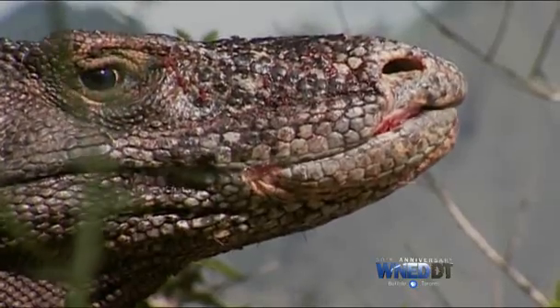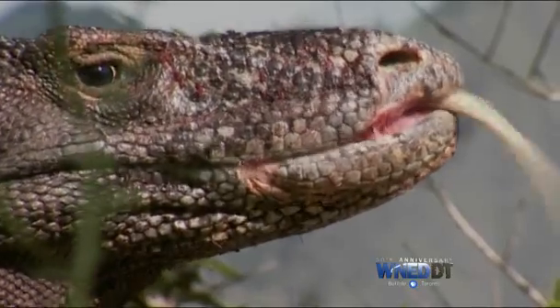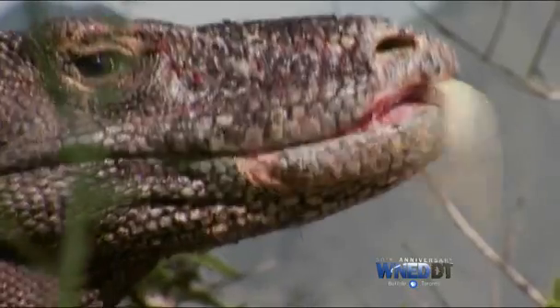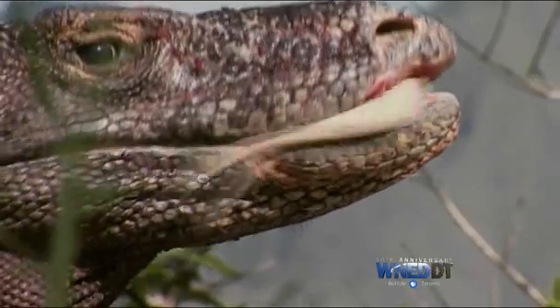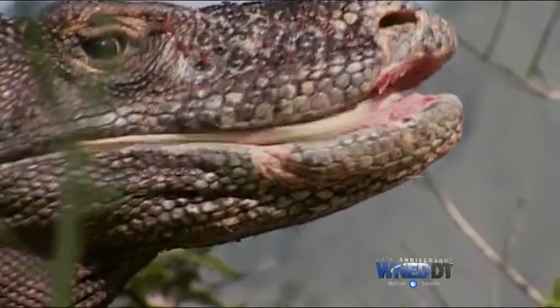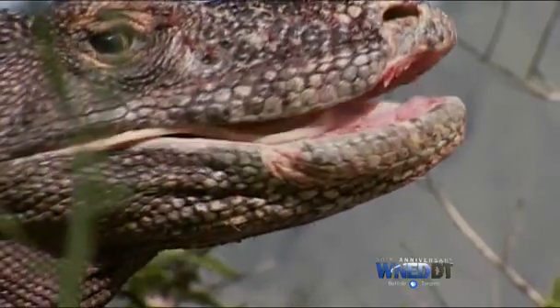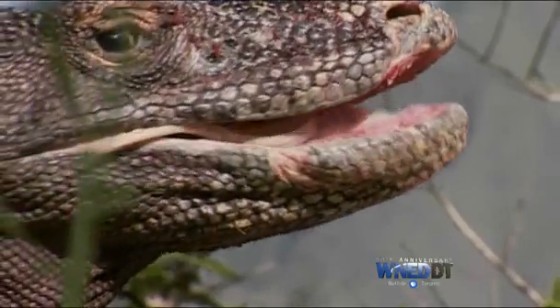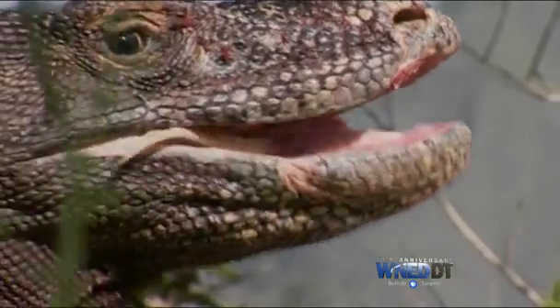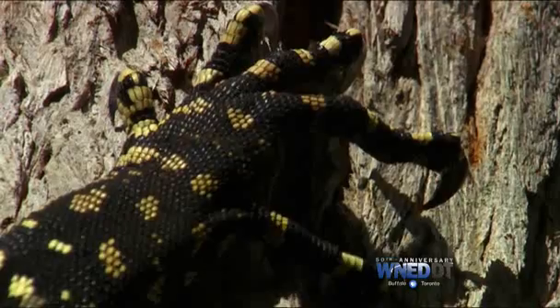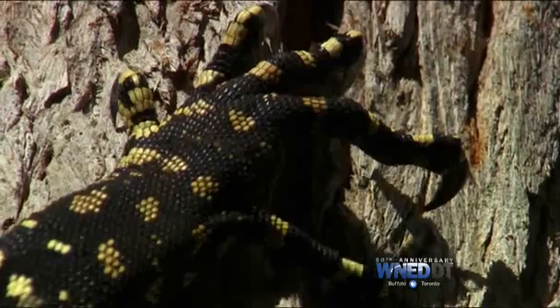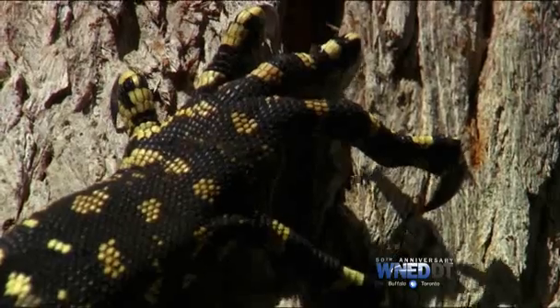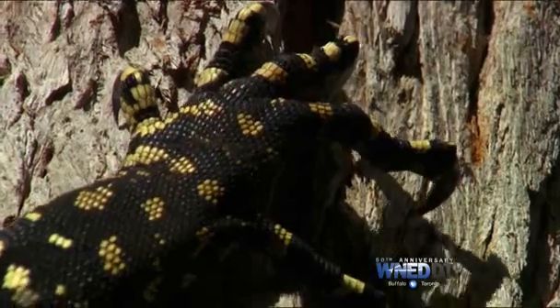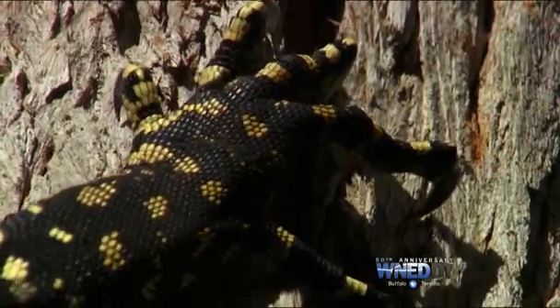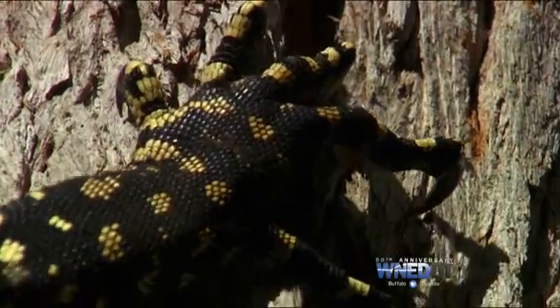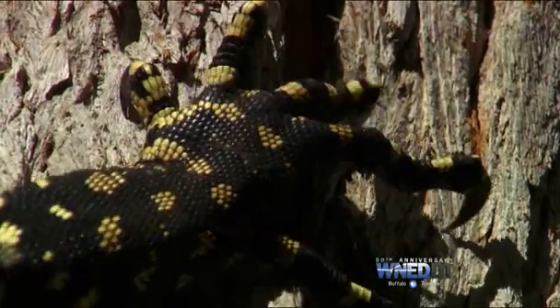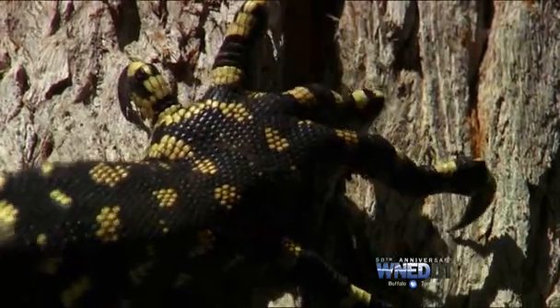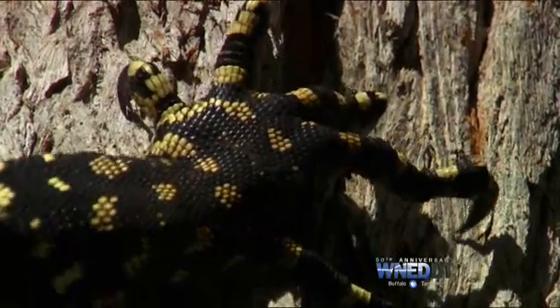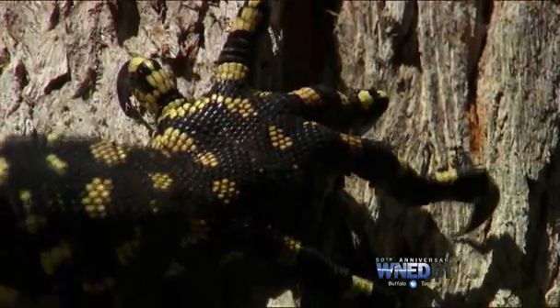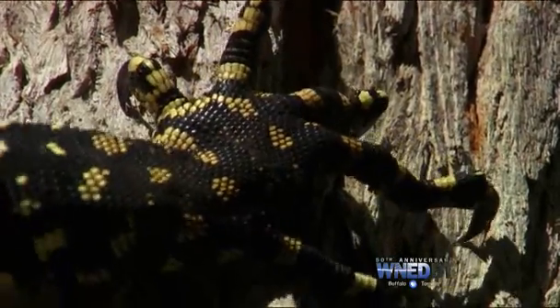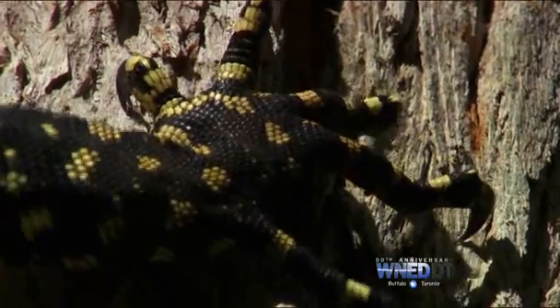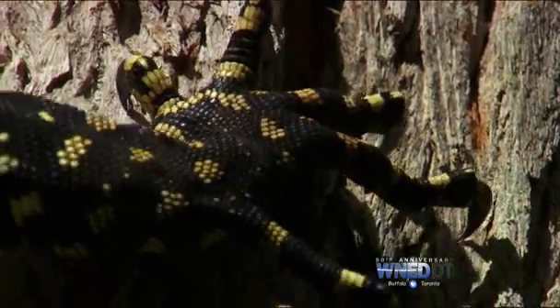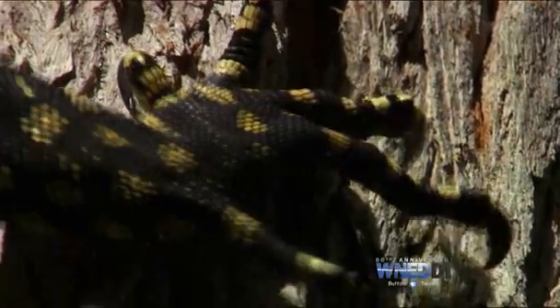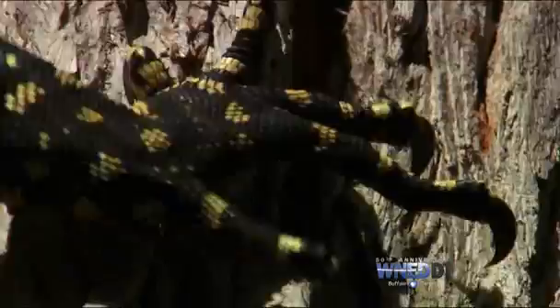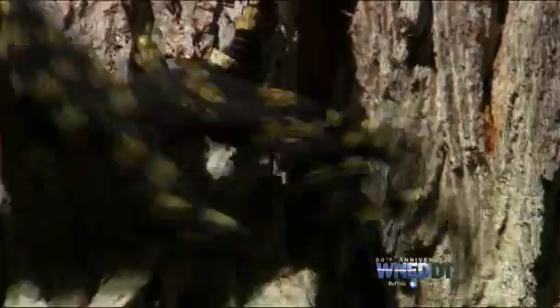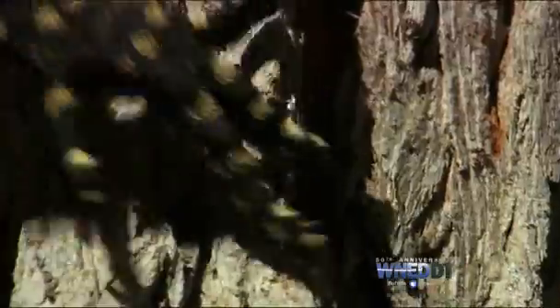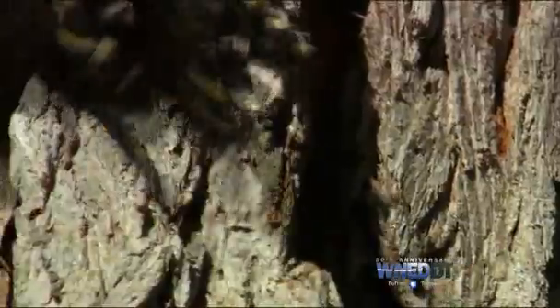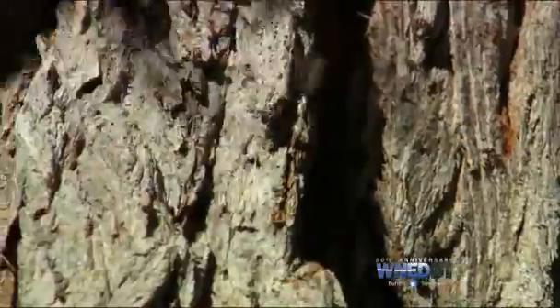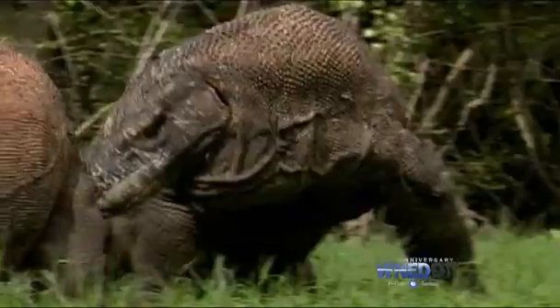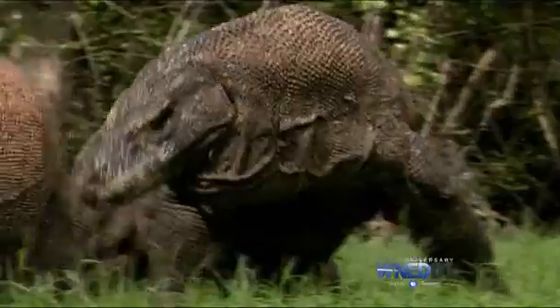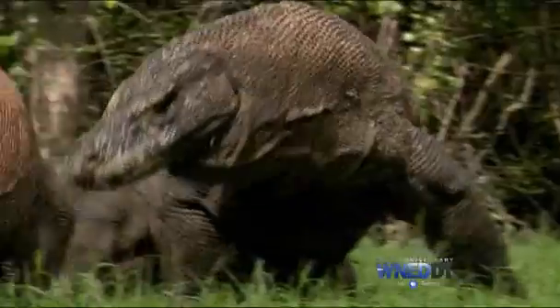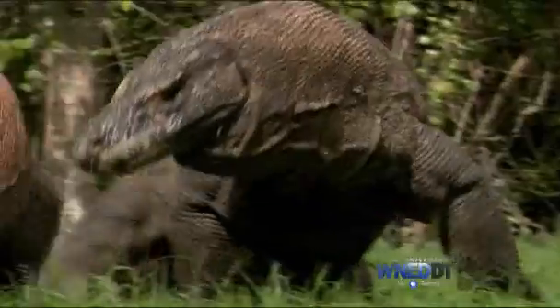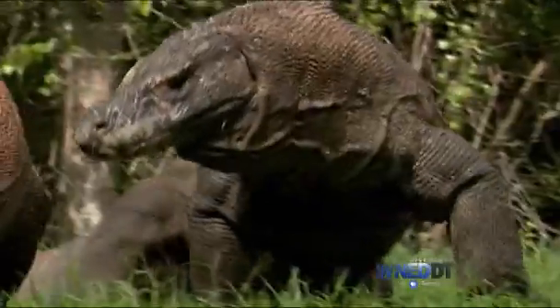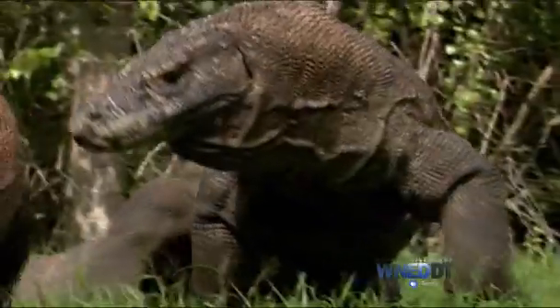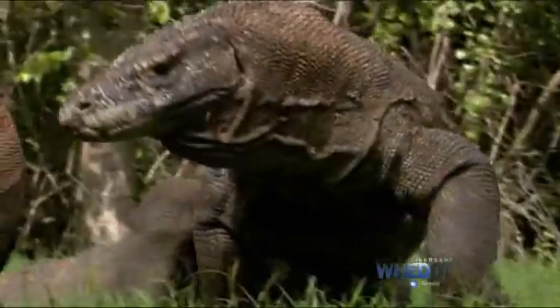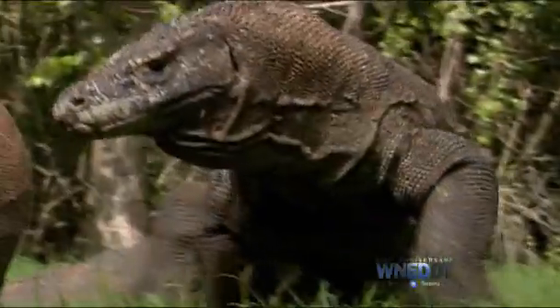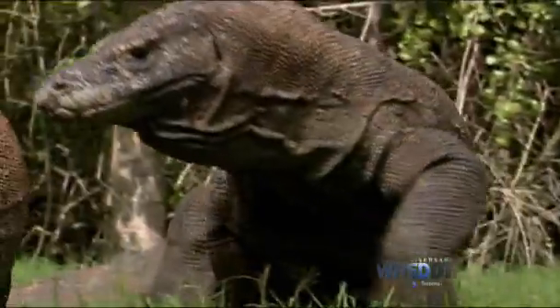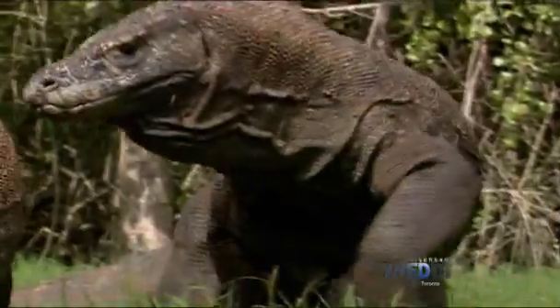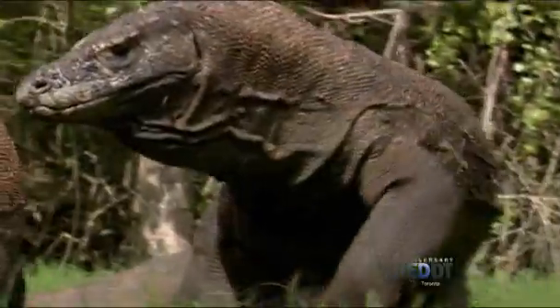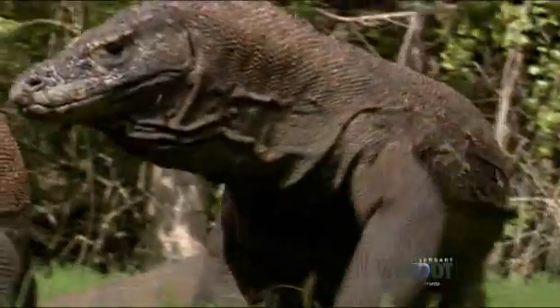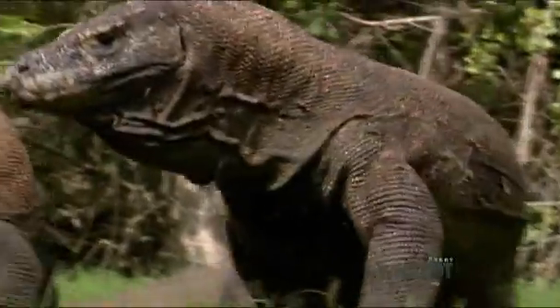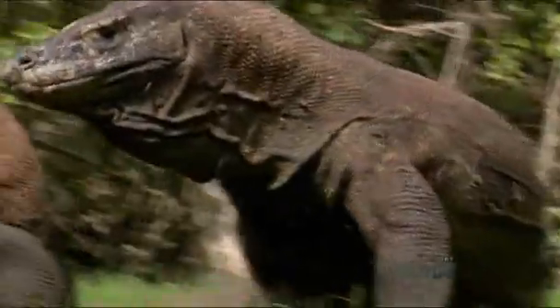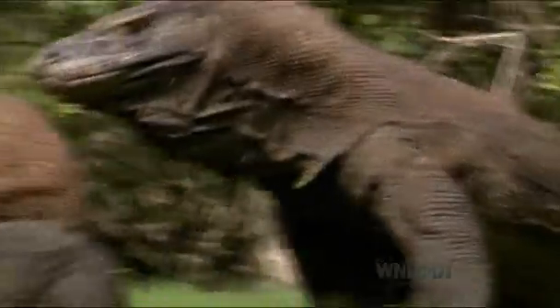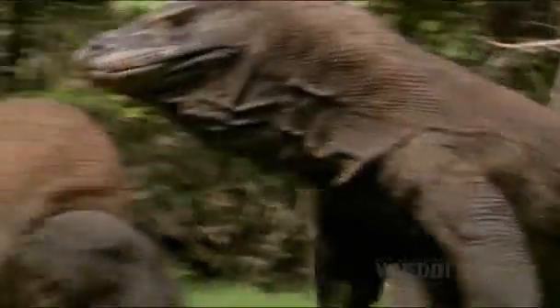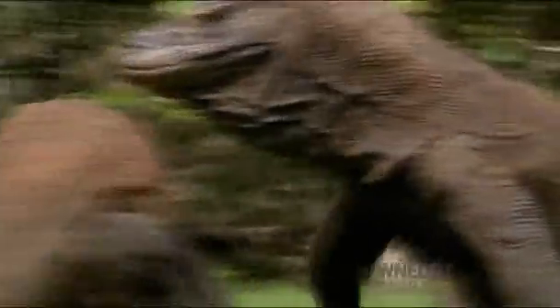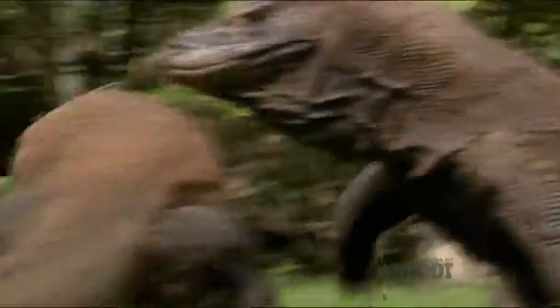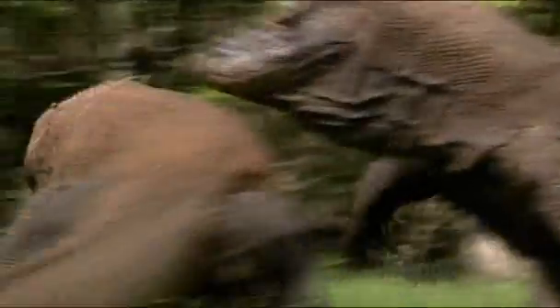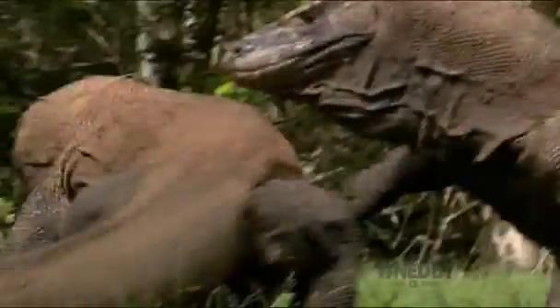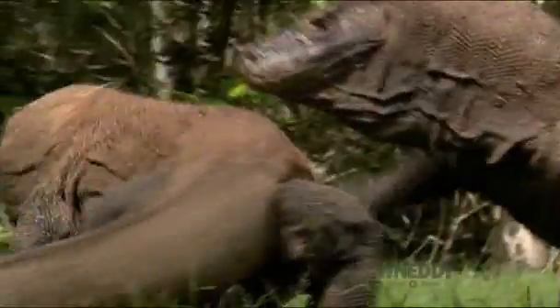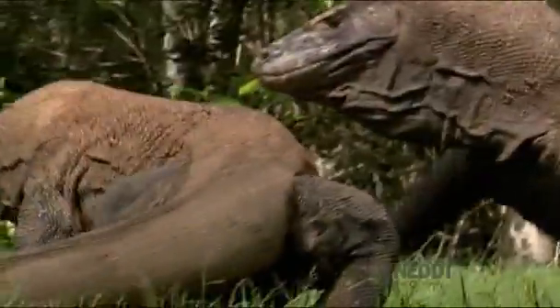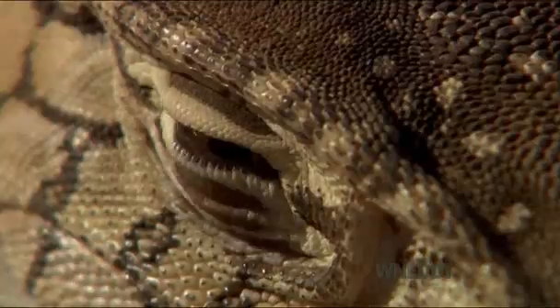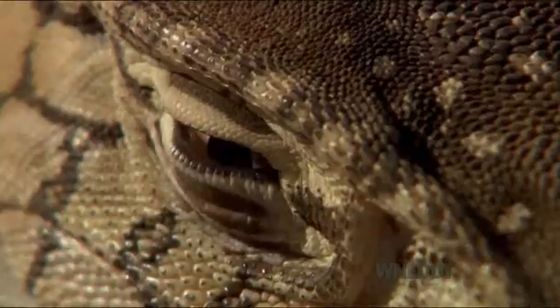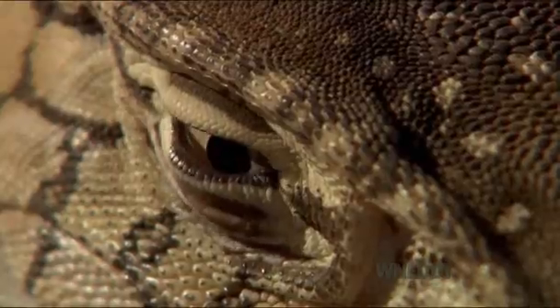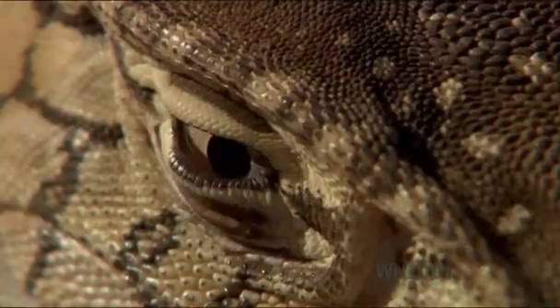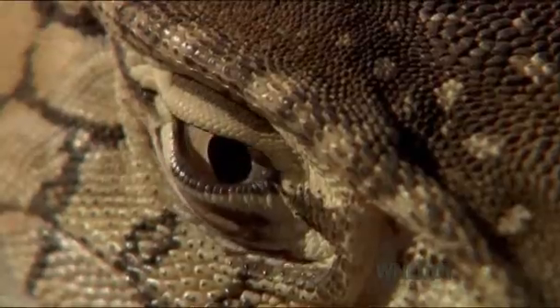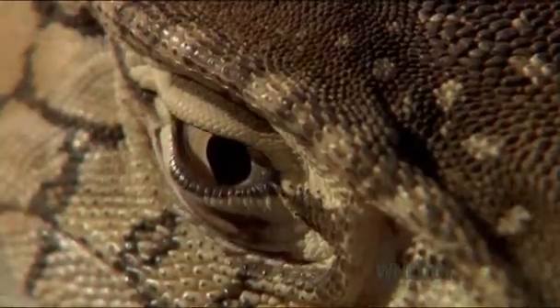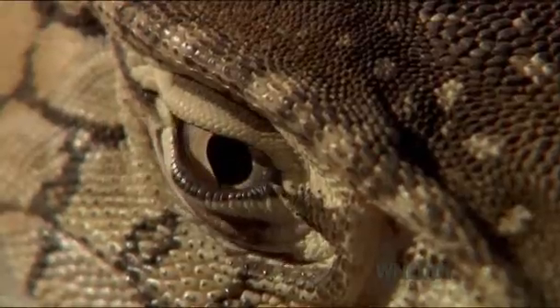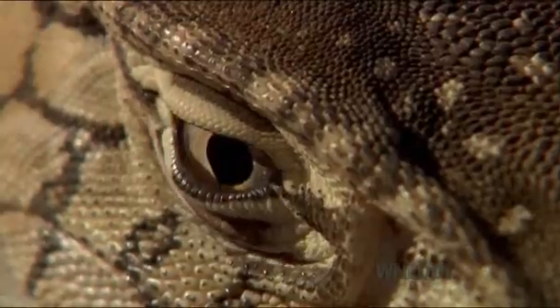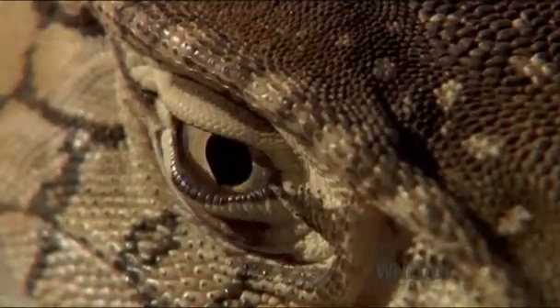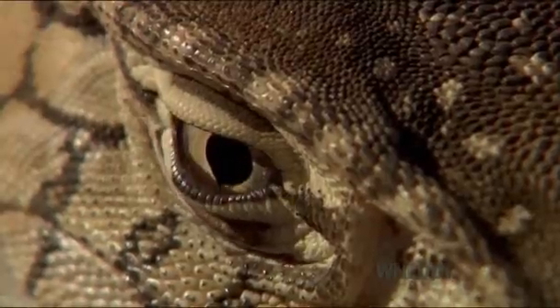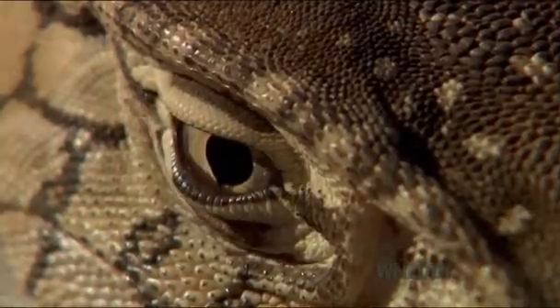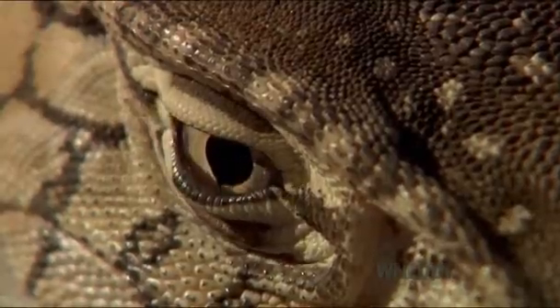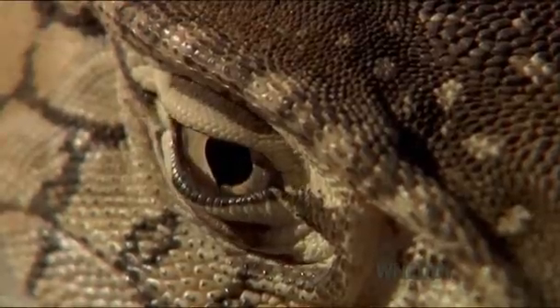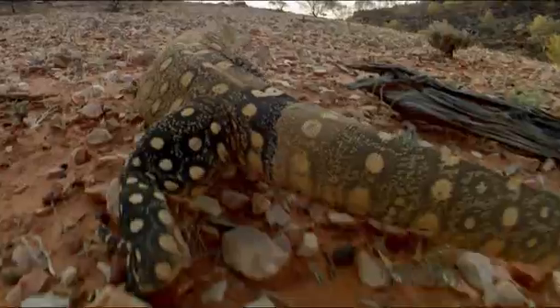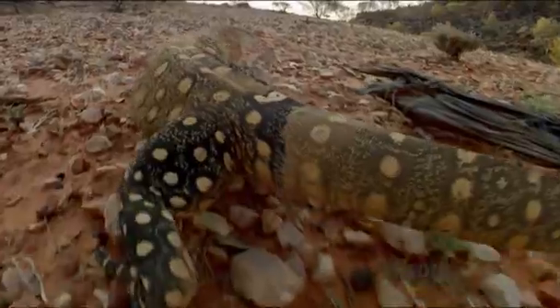Lizards as you've never seen them. Up next on NOVA, Lizard Kings.